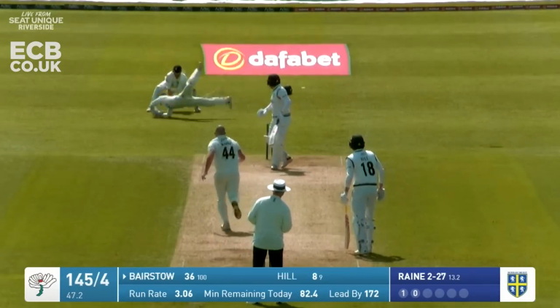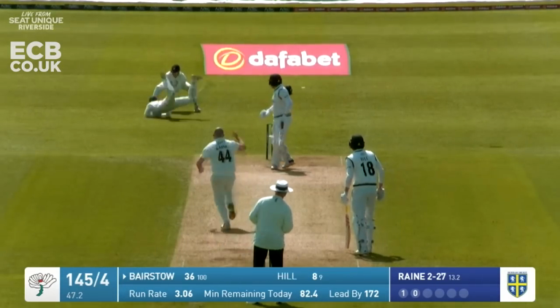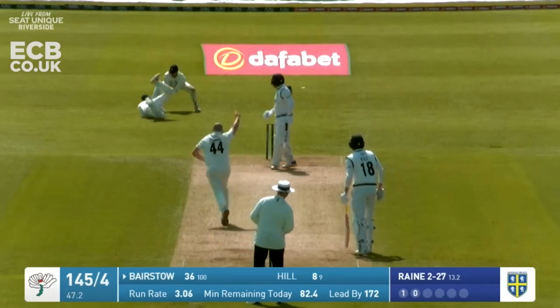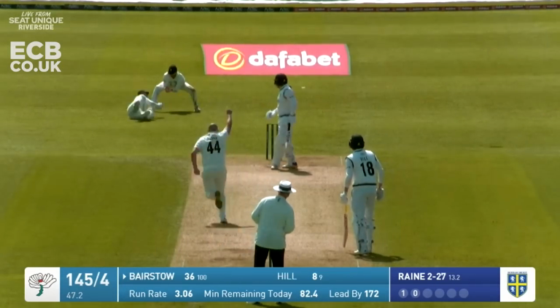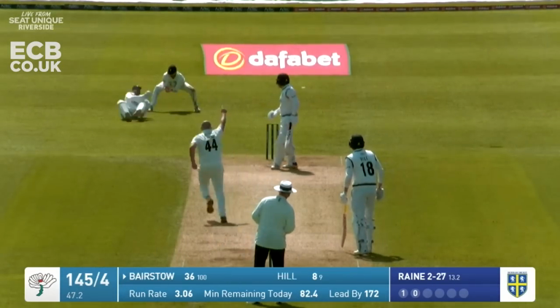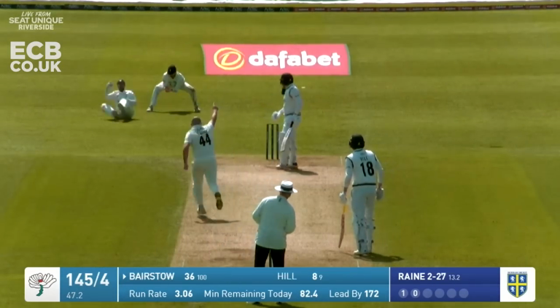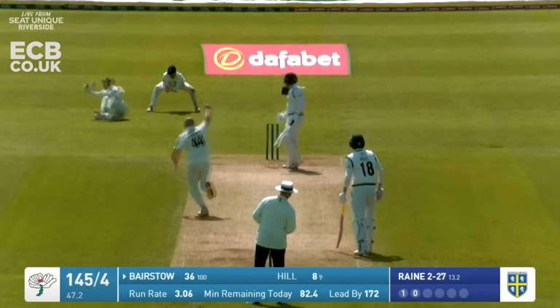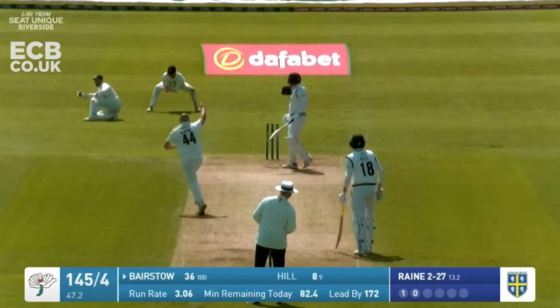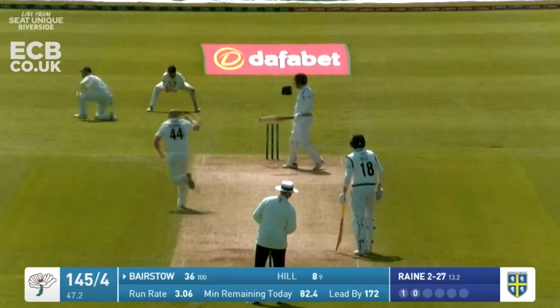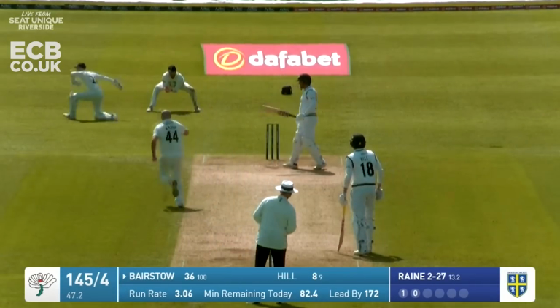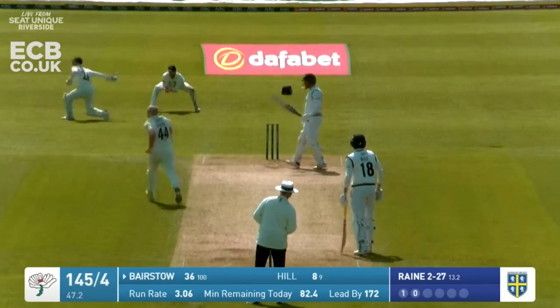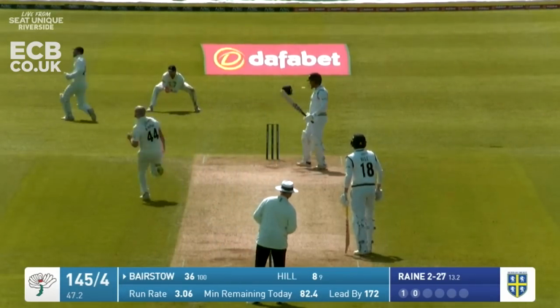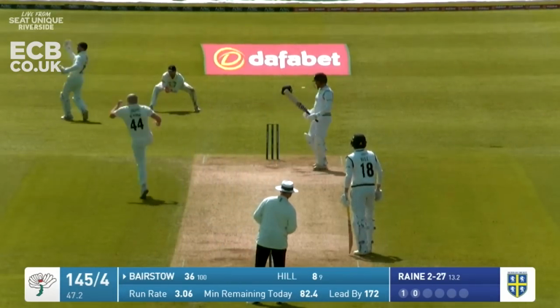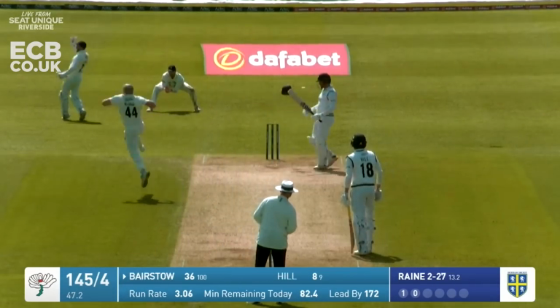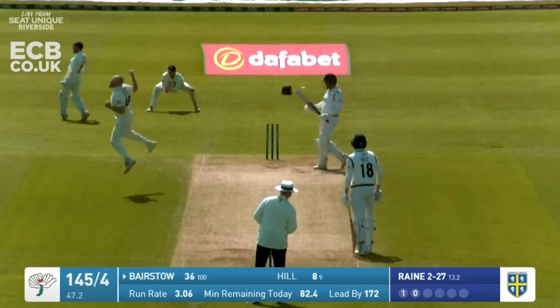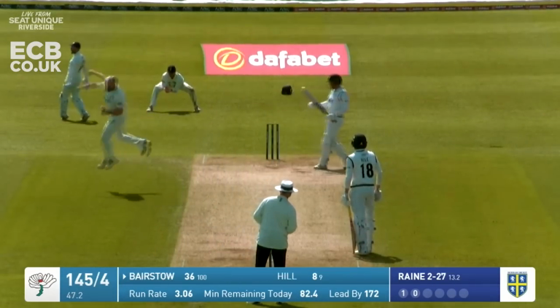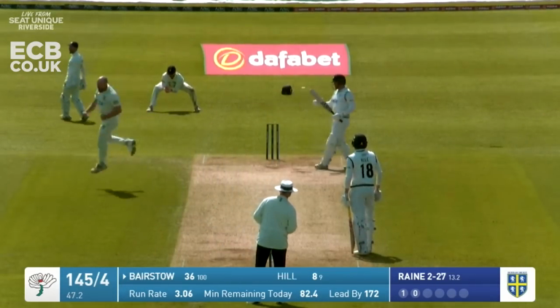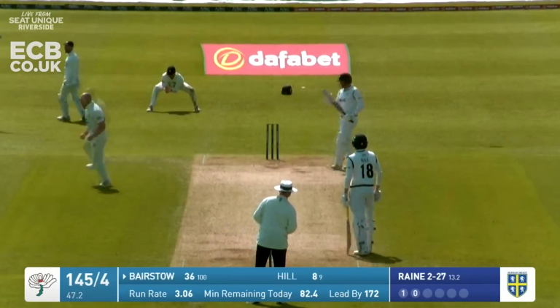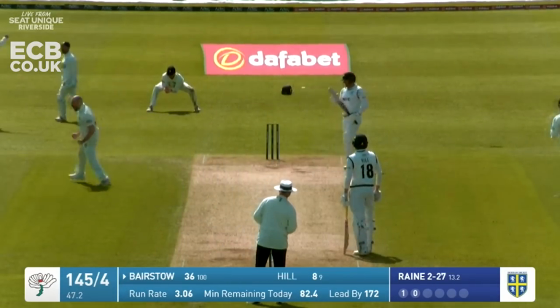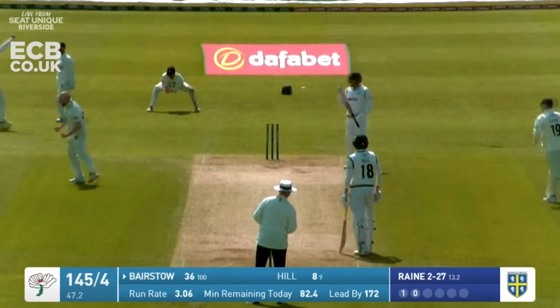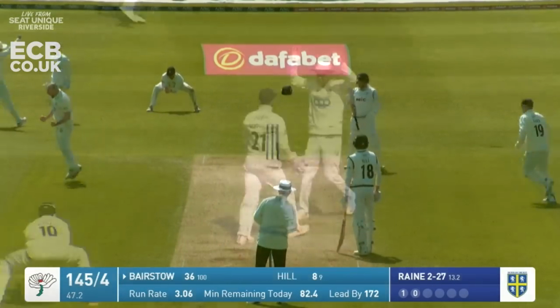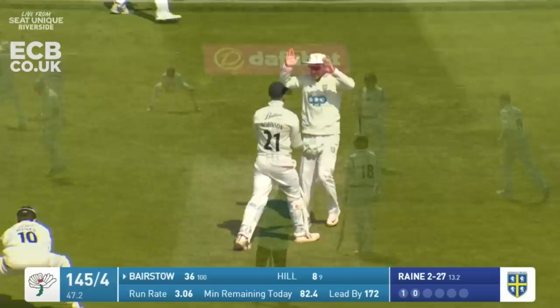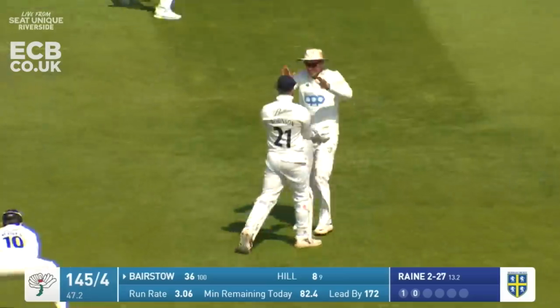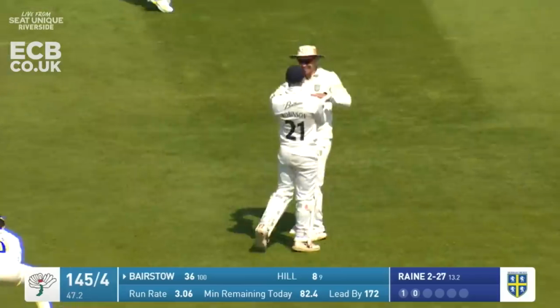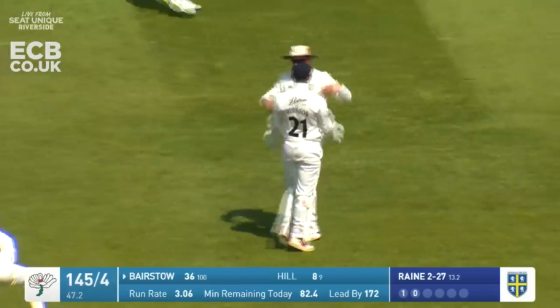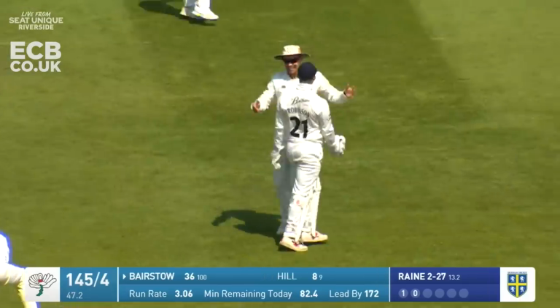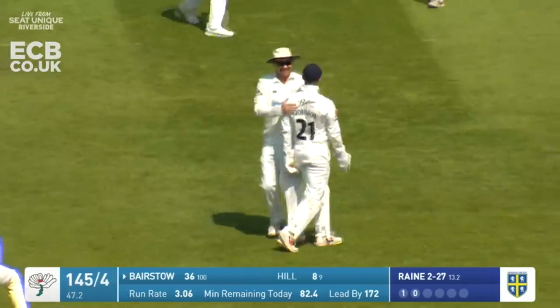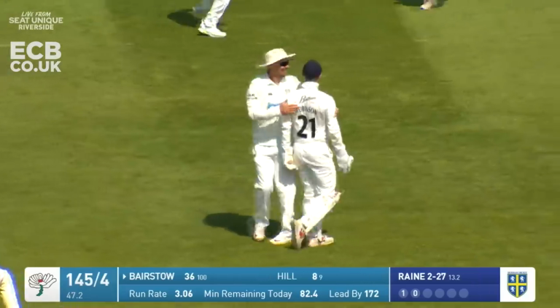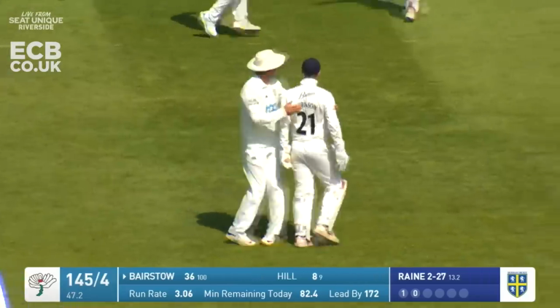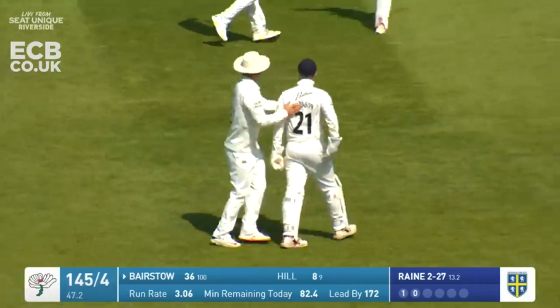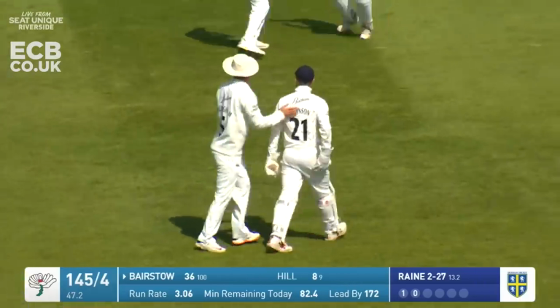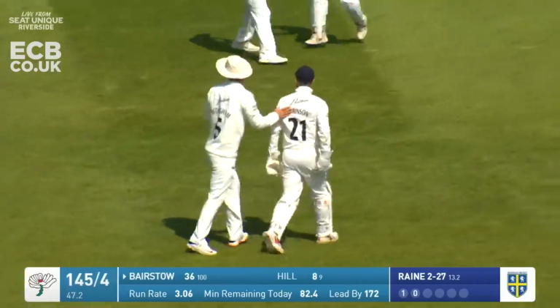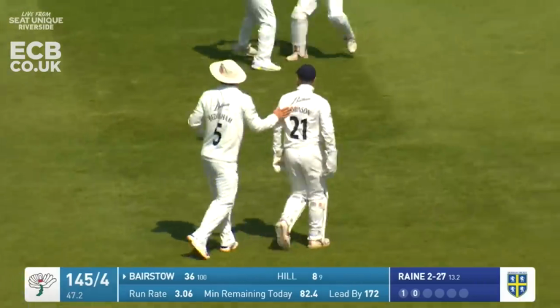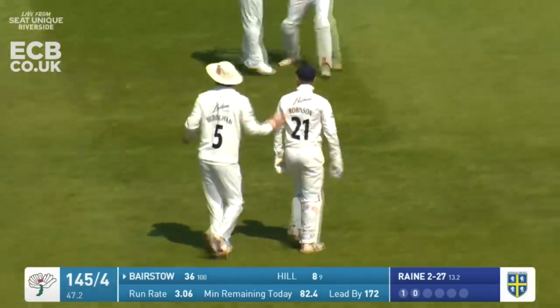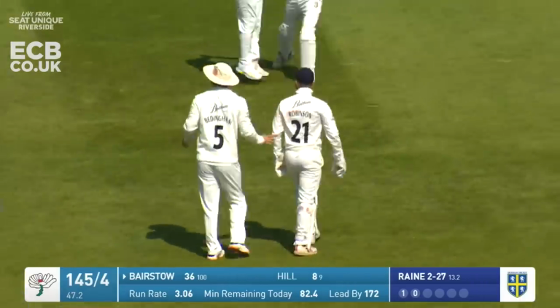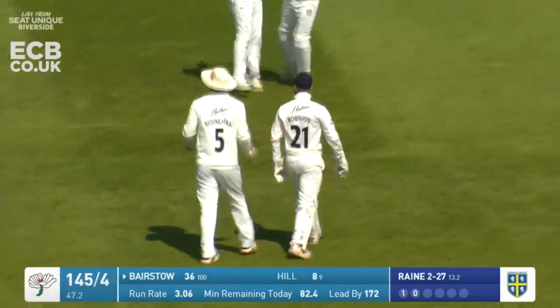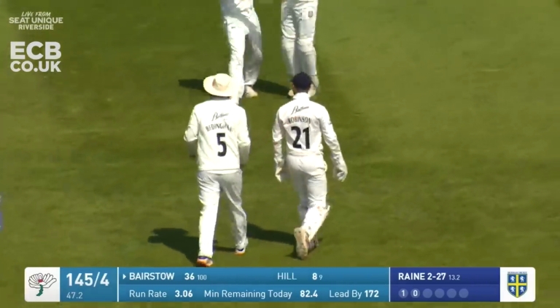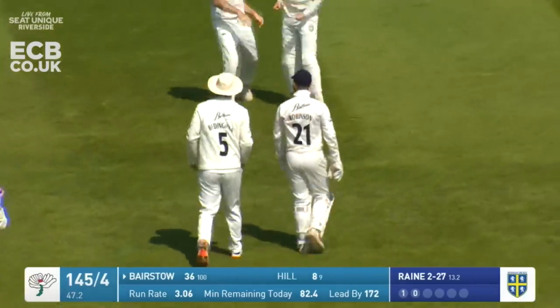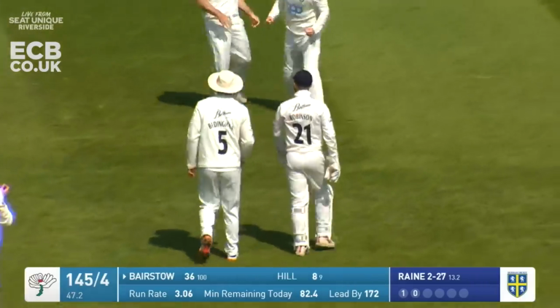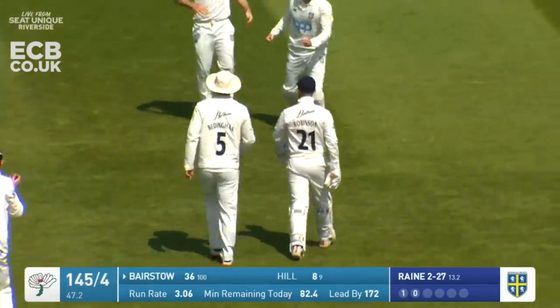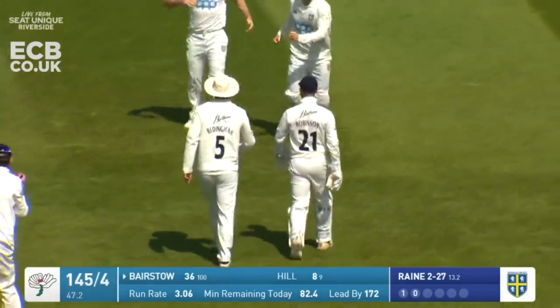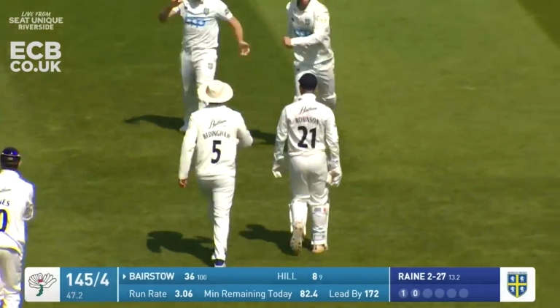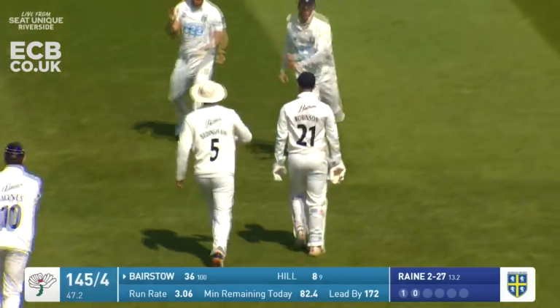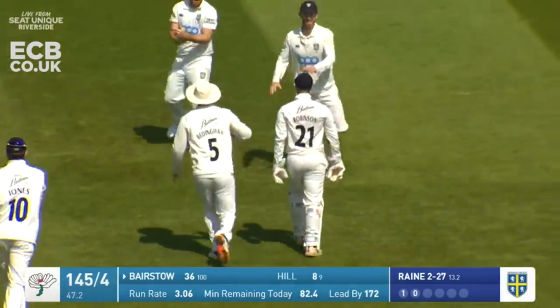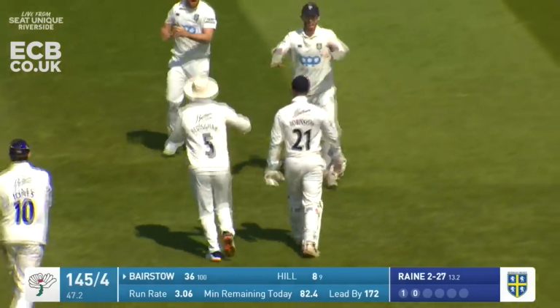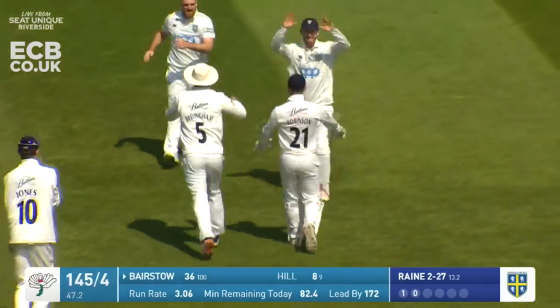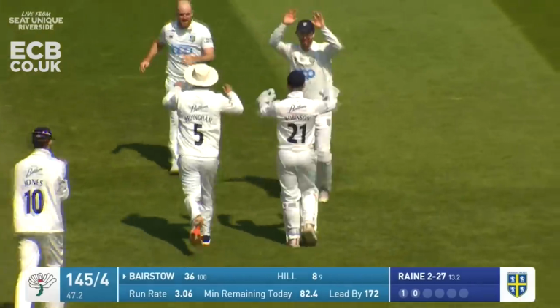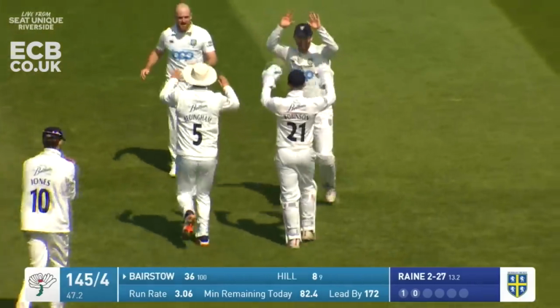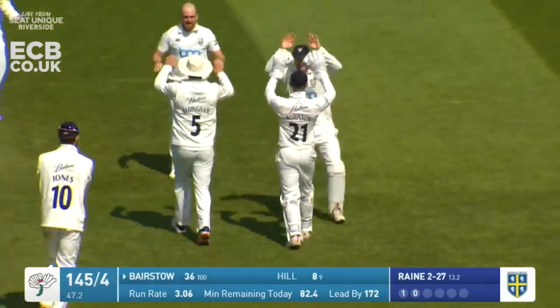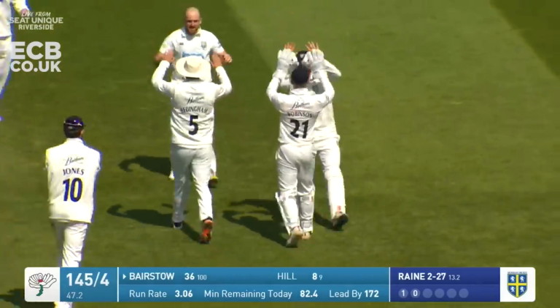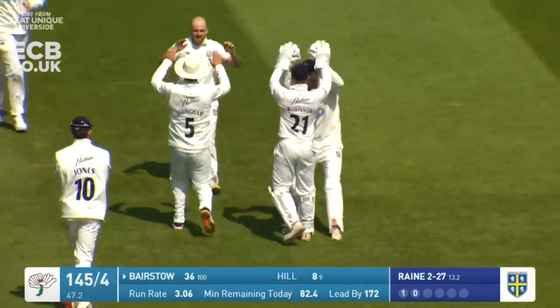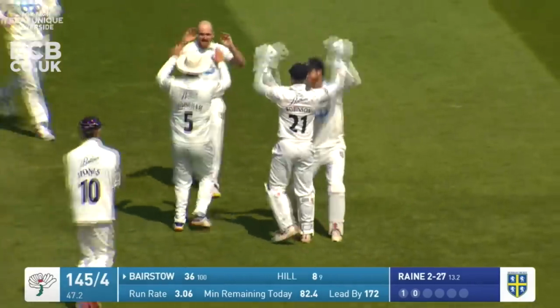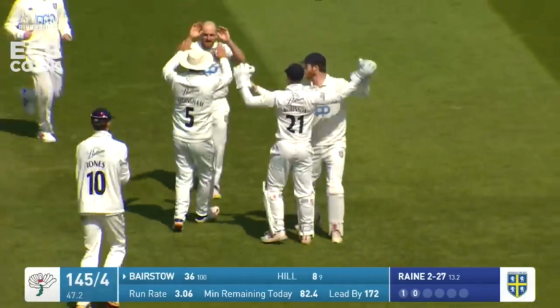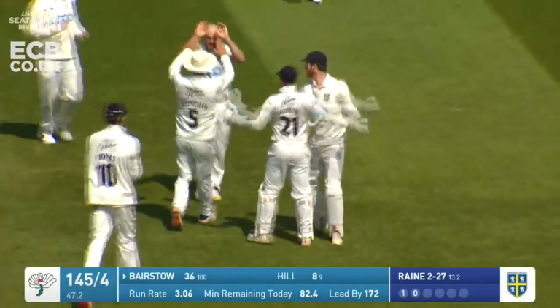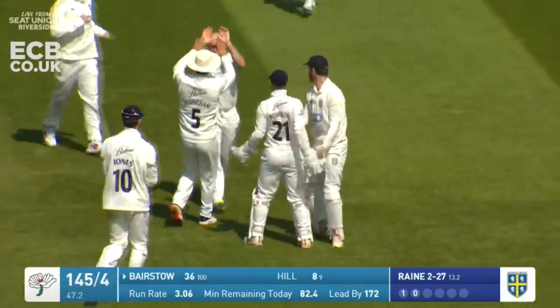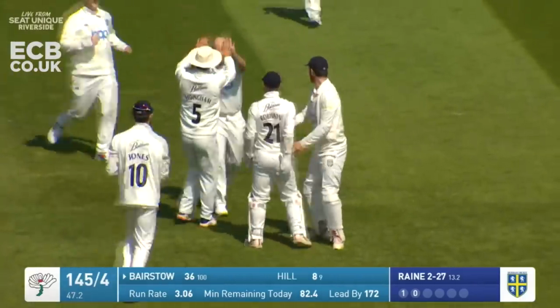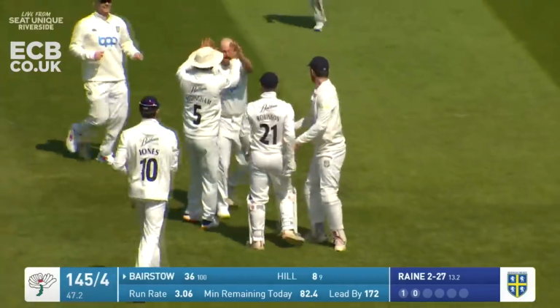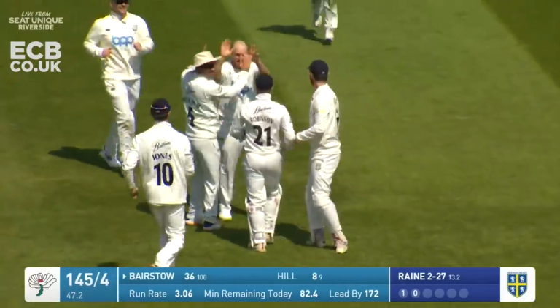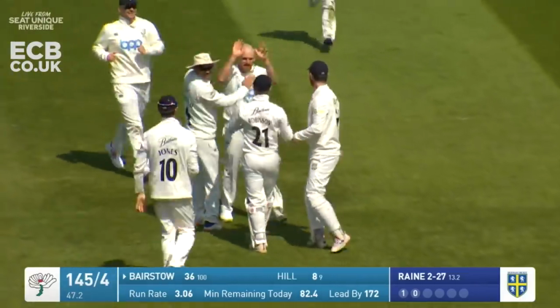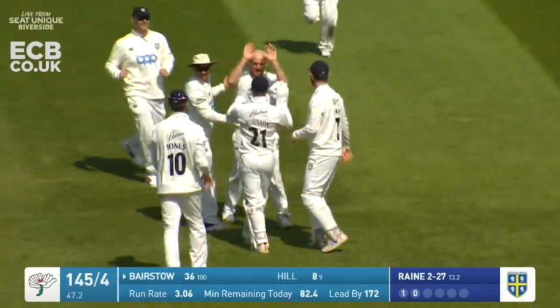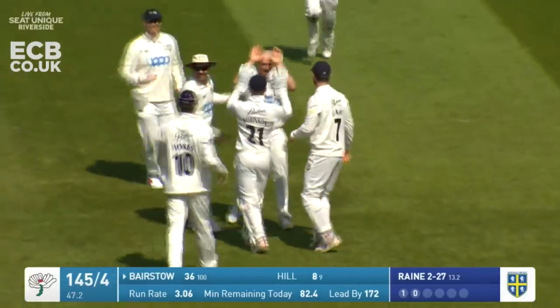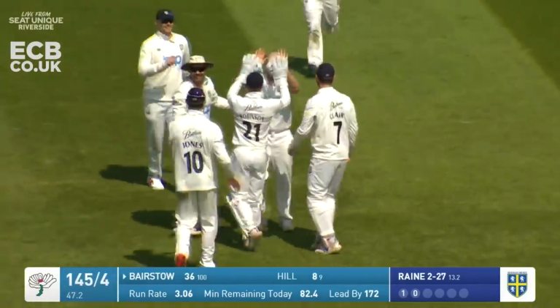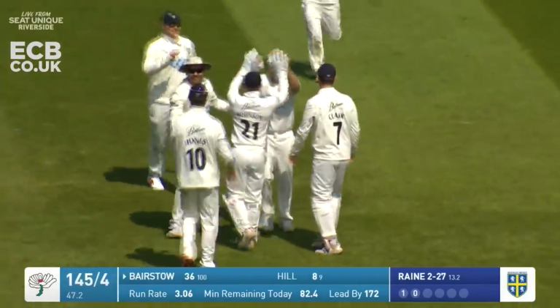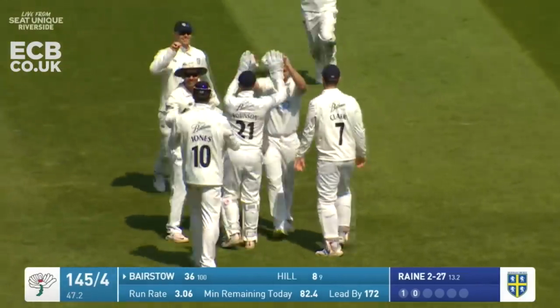Oh, what a catch! What a catch from Ollie Robinson! And that is the end of Johnny Bairstow - he's gone for 36.